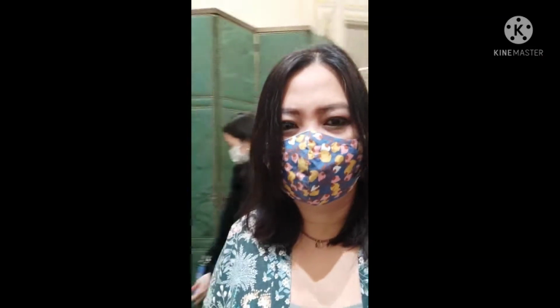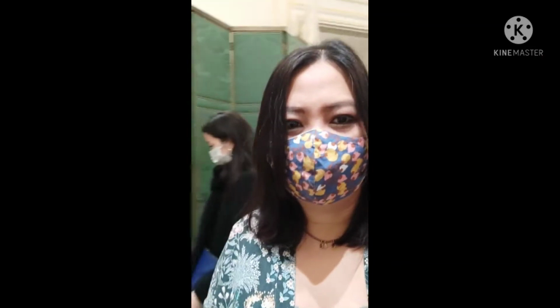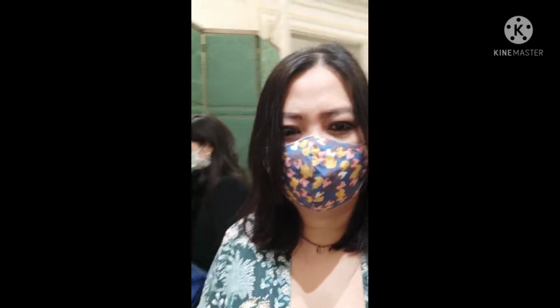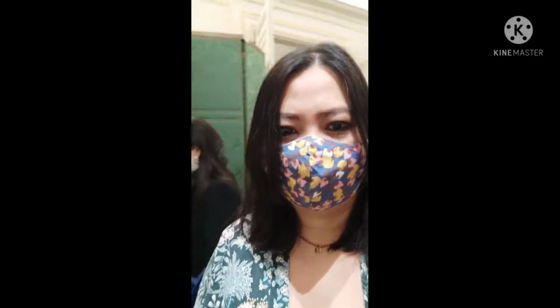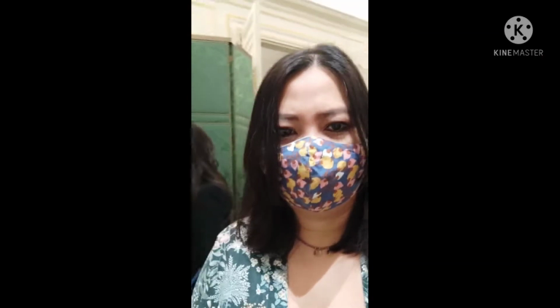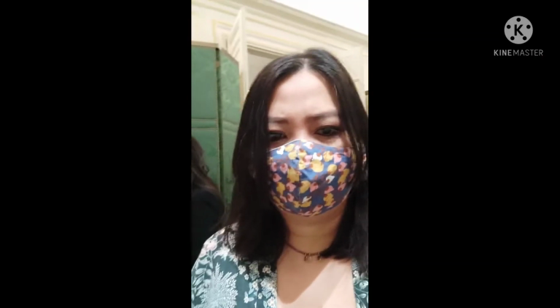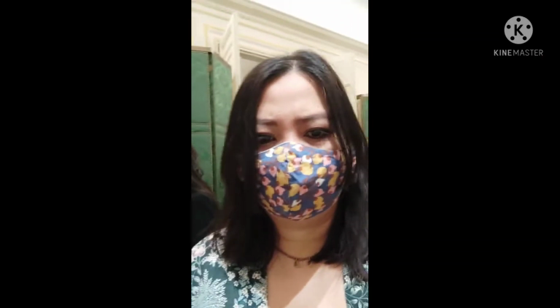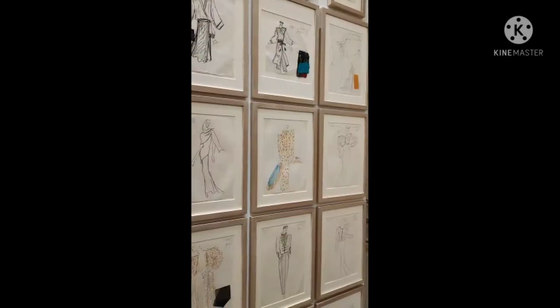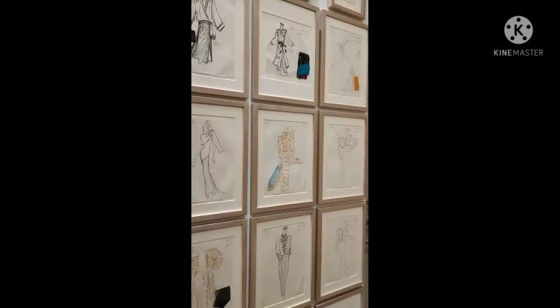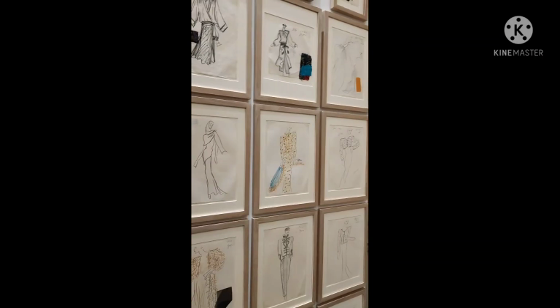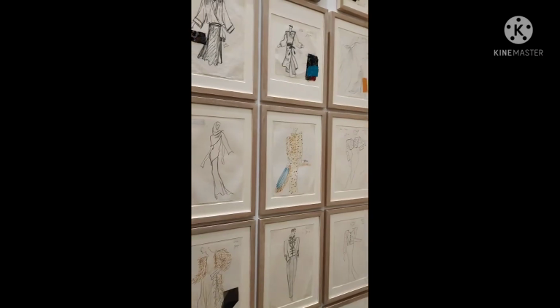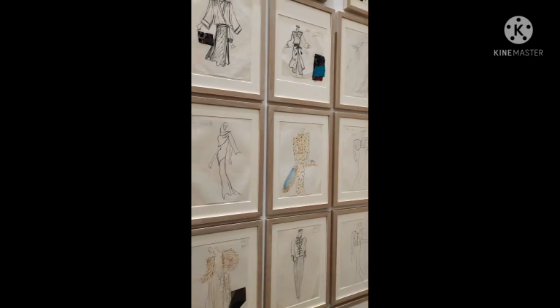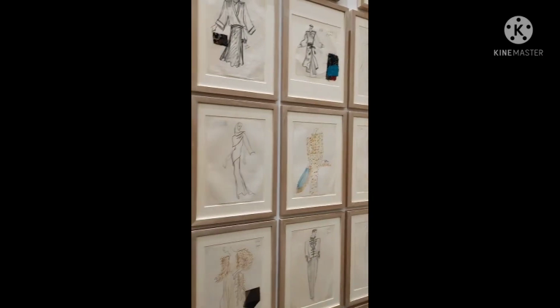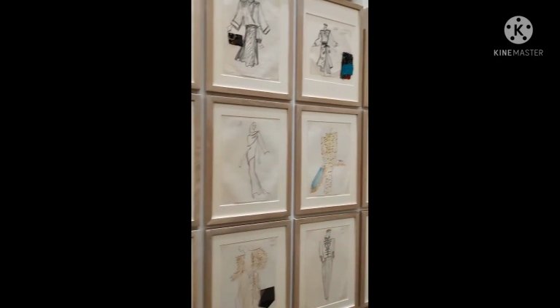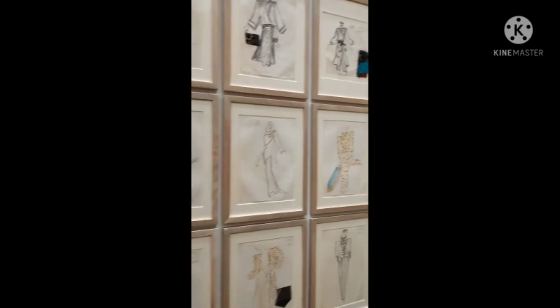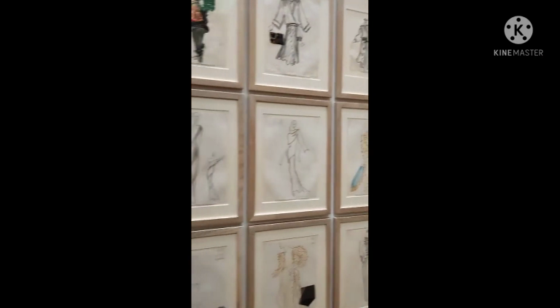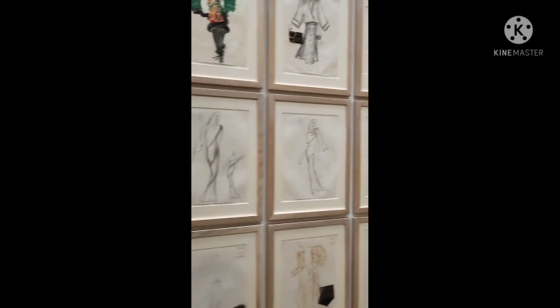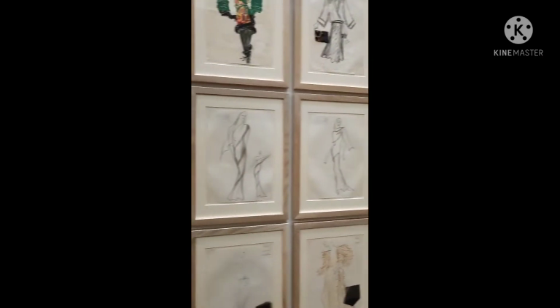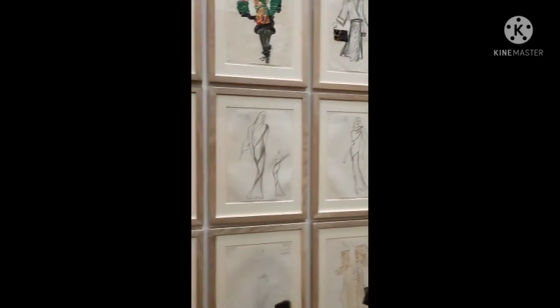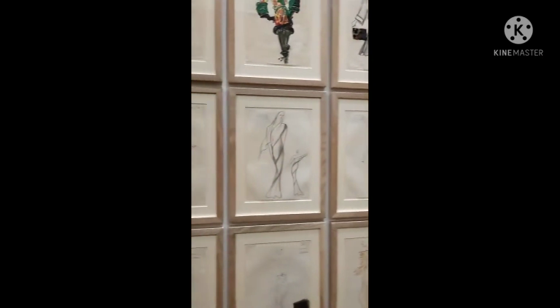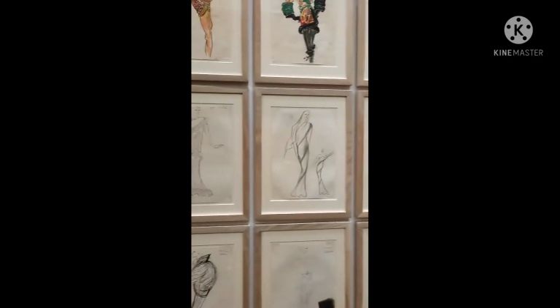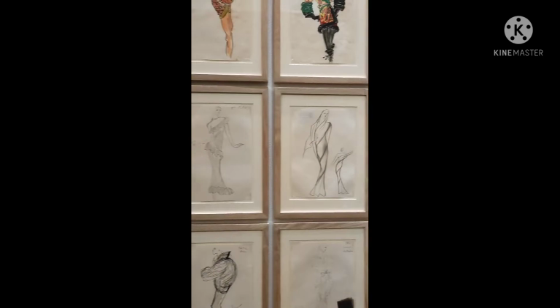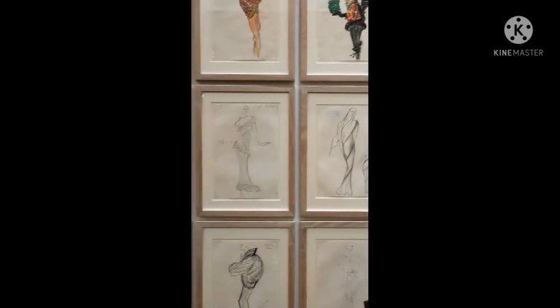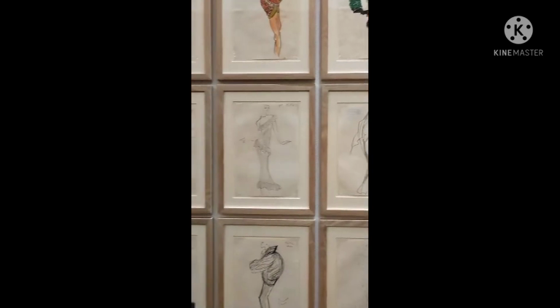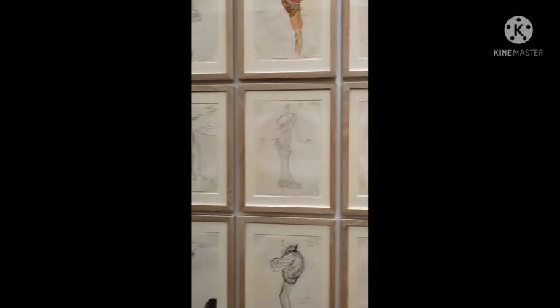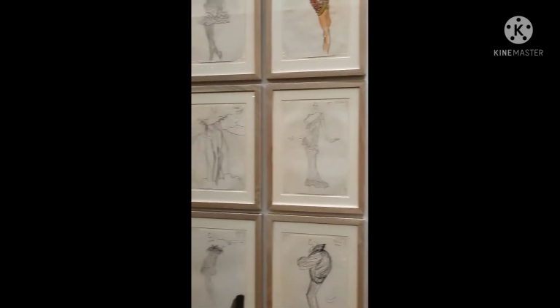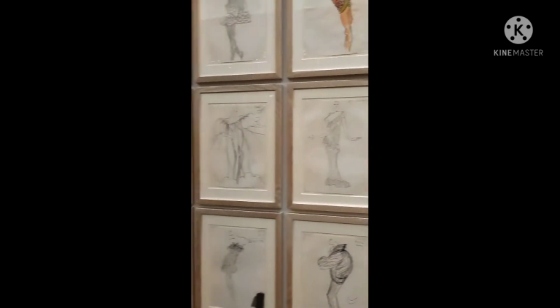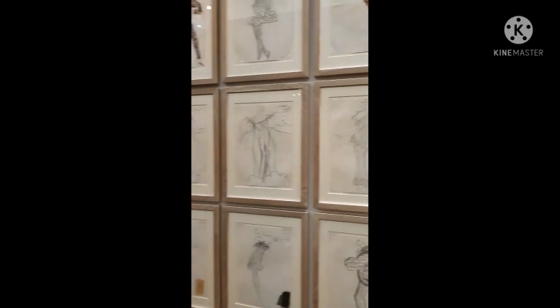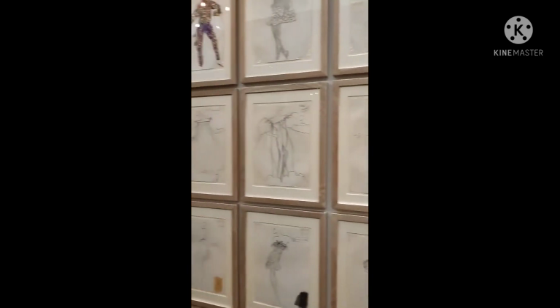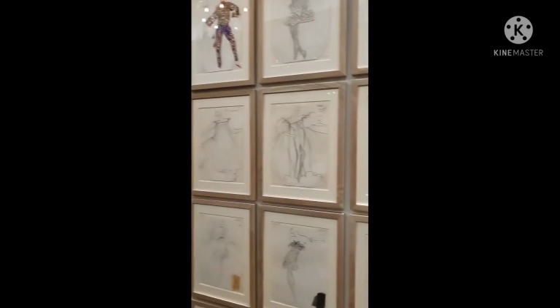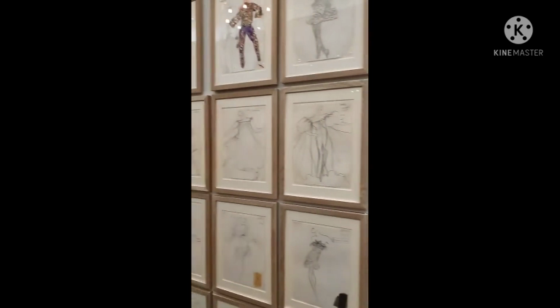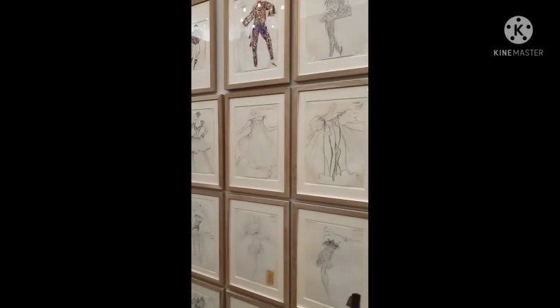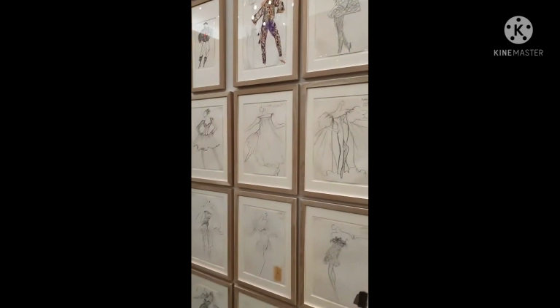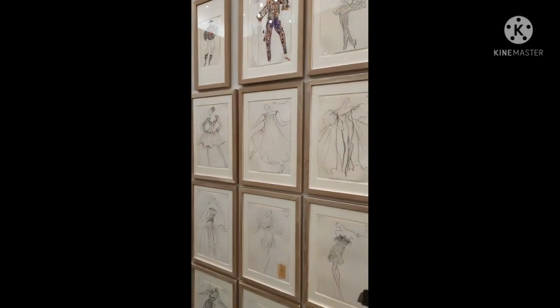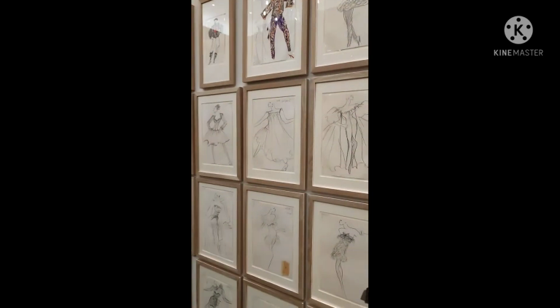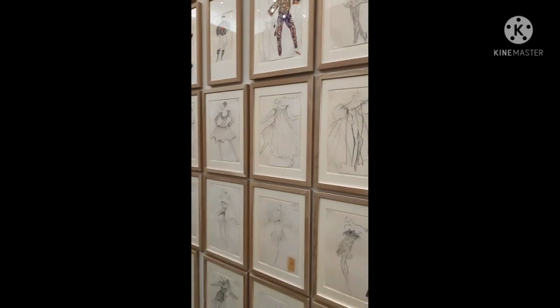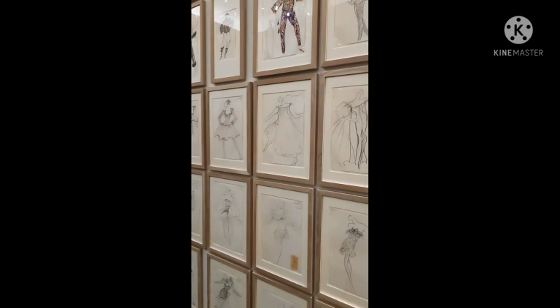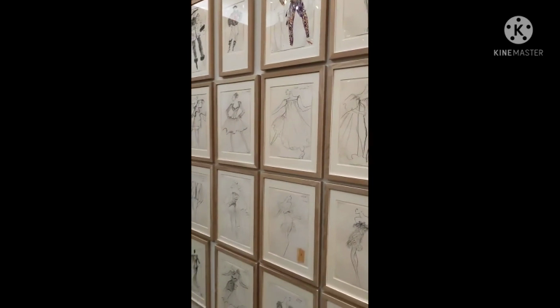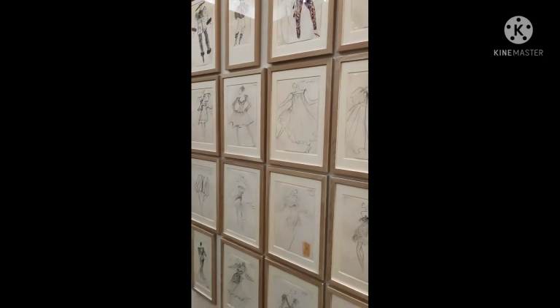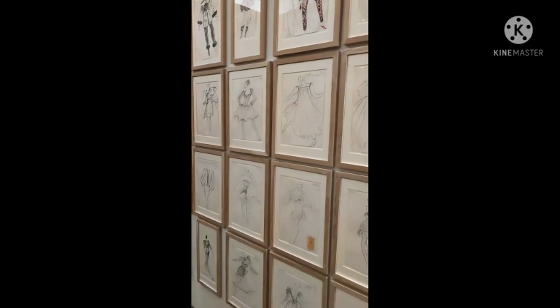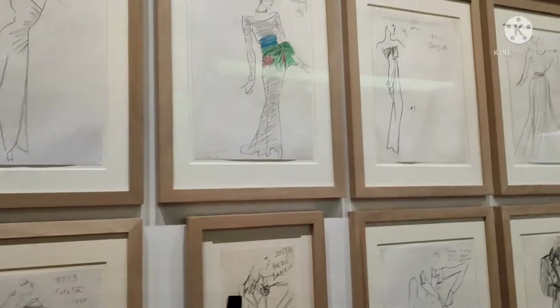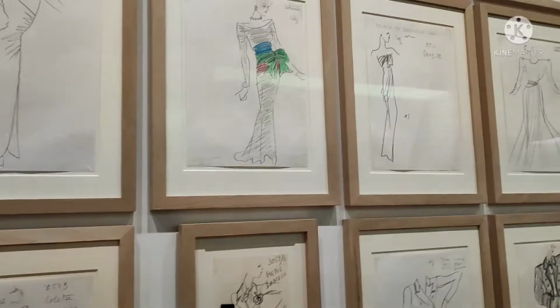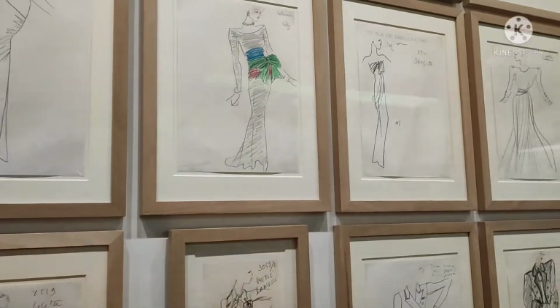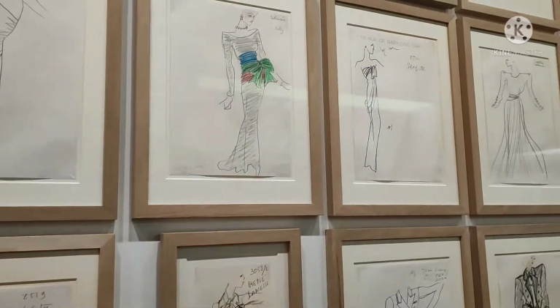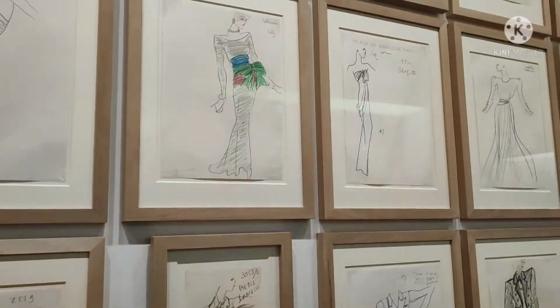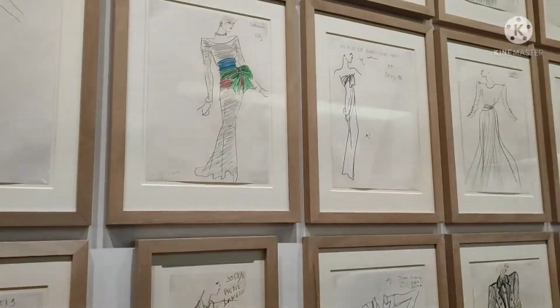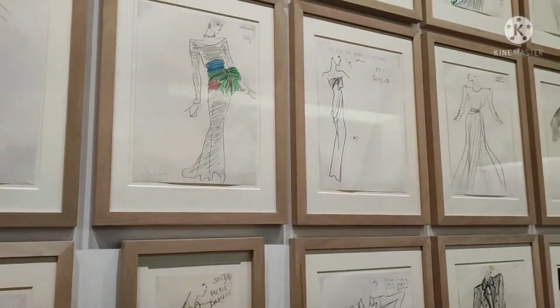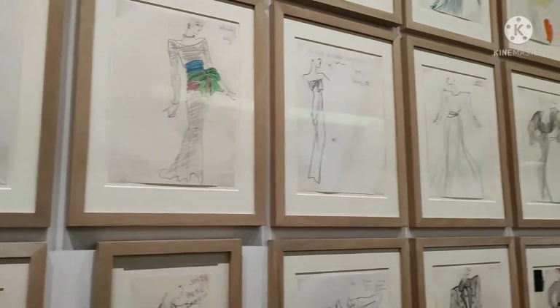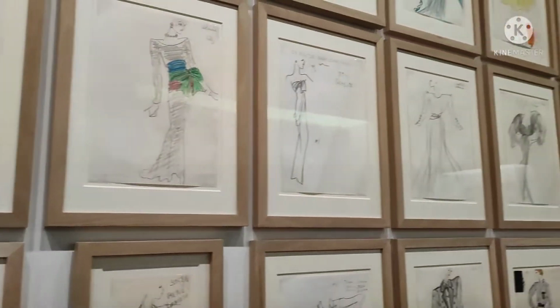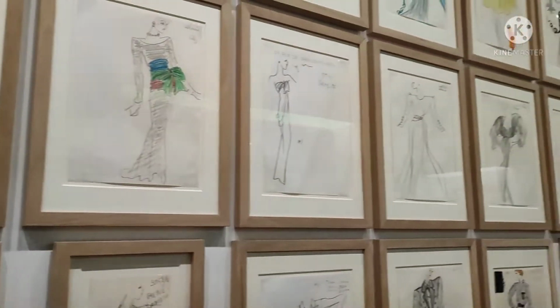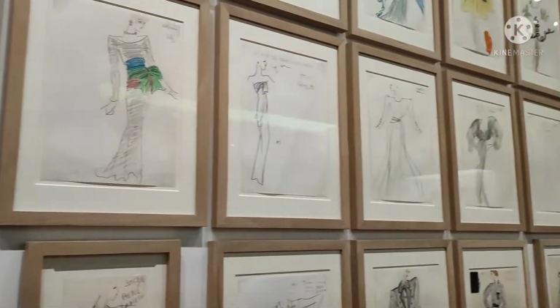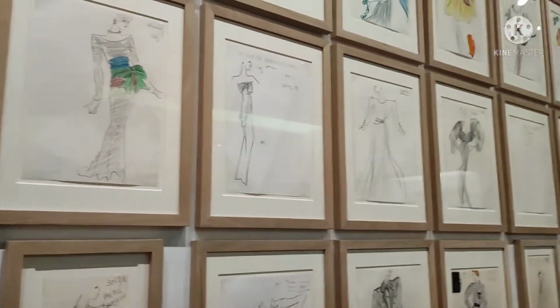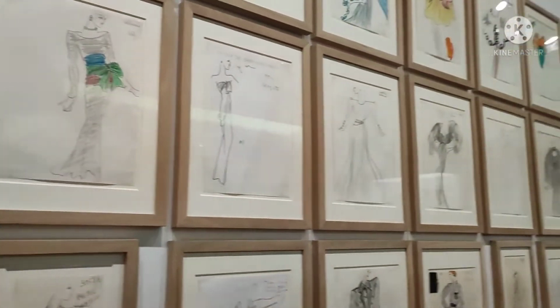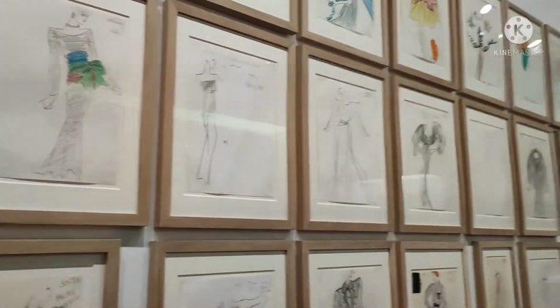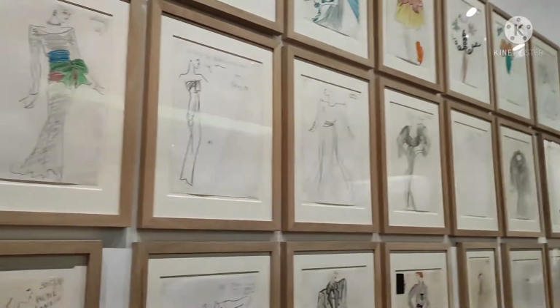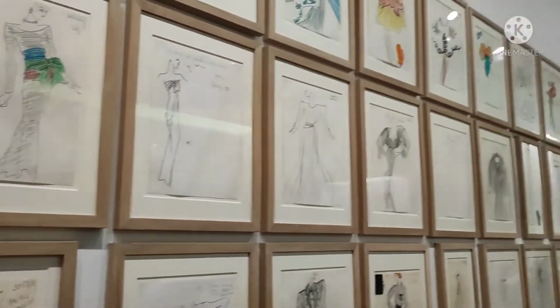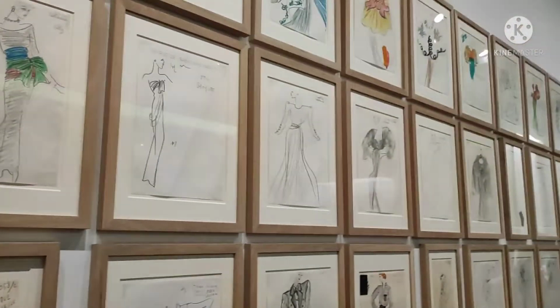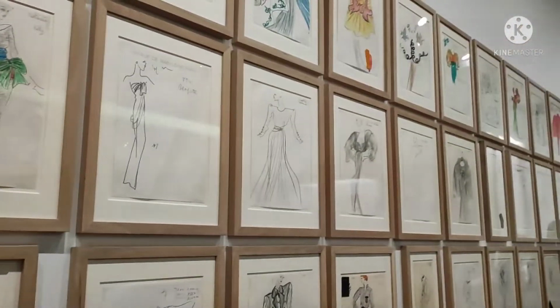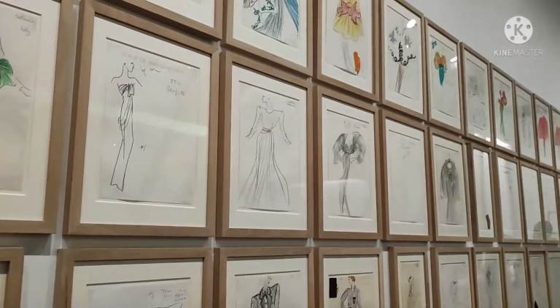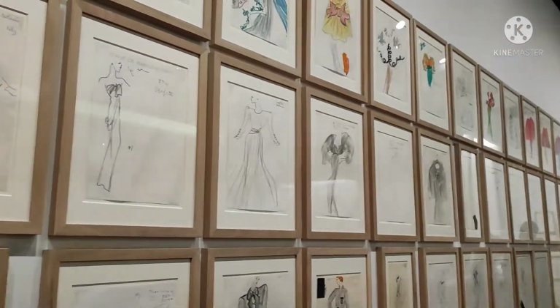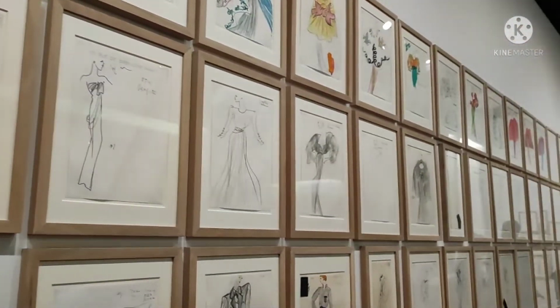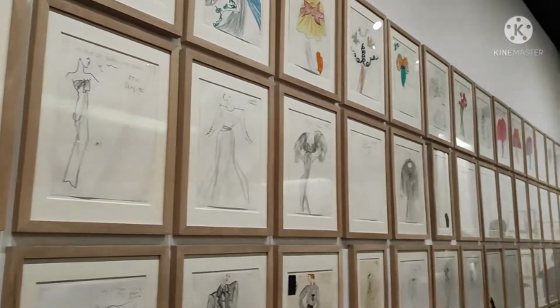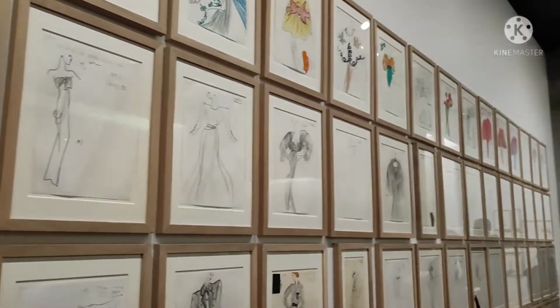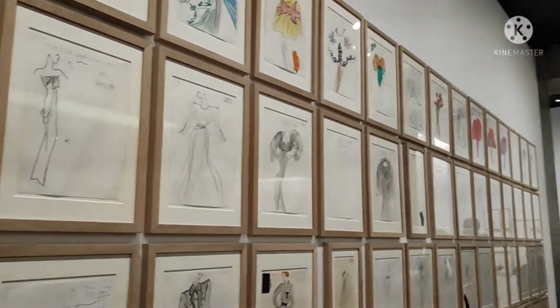Nakisalin lang ako ng konti. Ayan, more drawings. Drawing pa din.